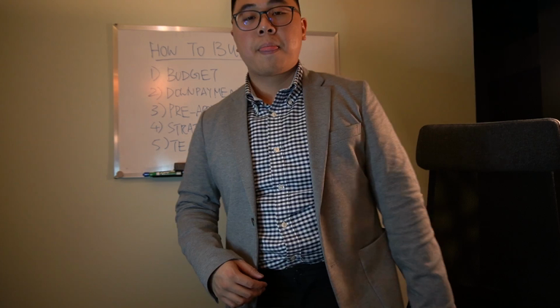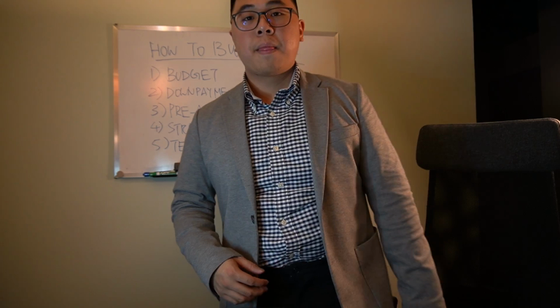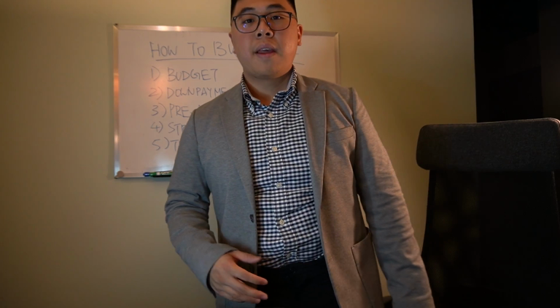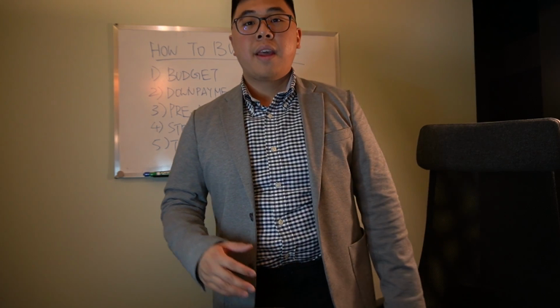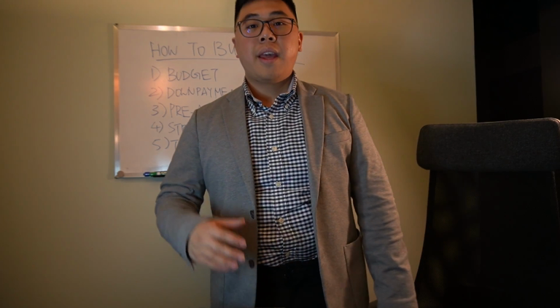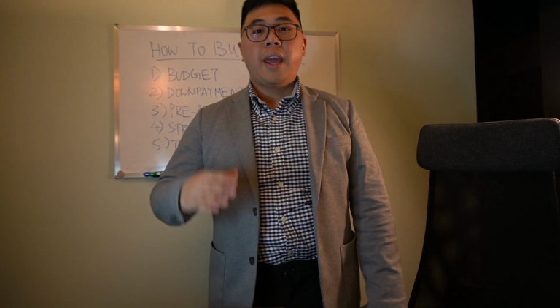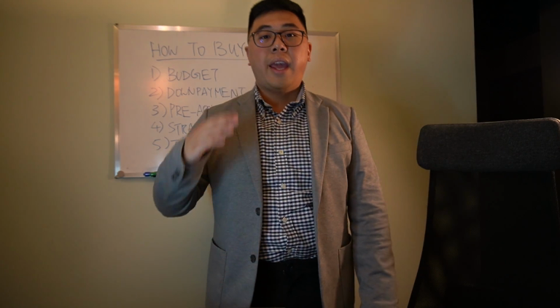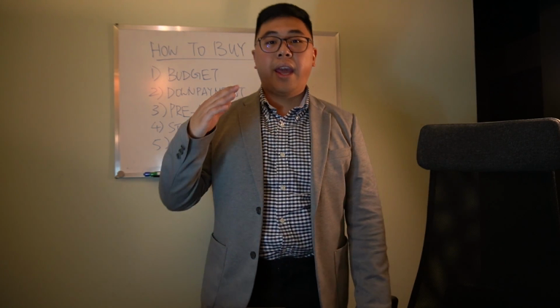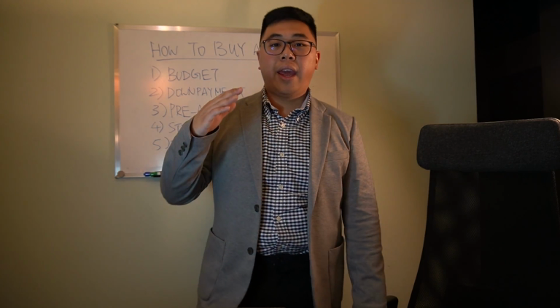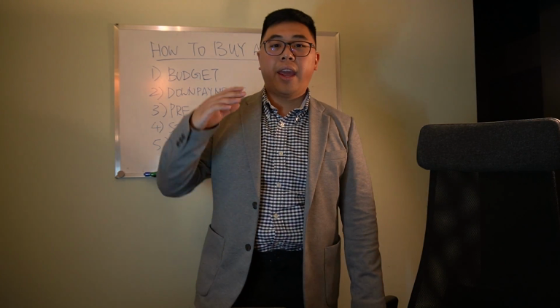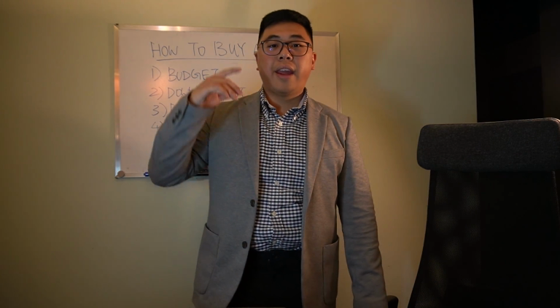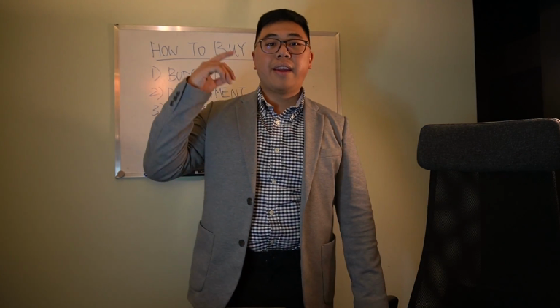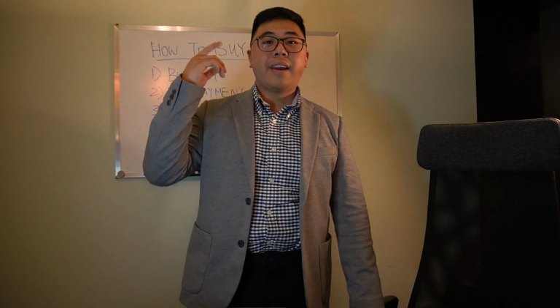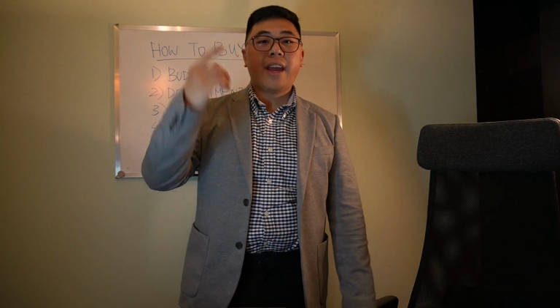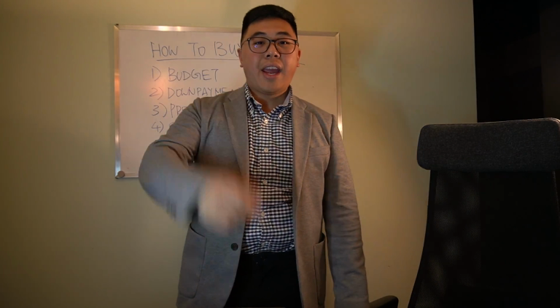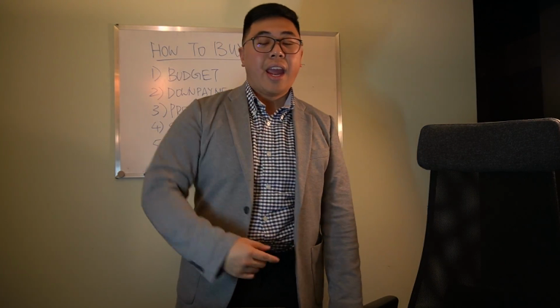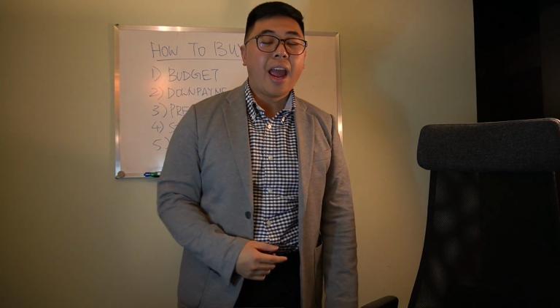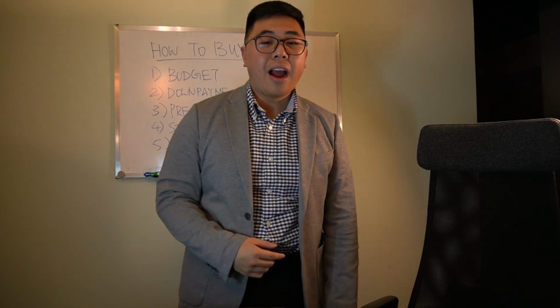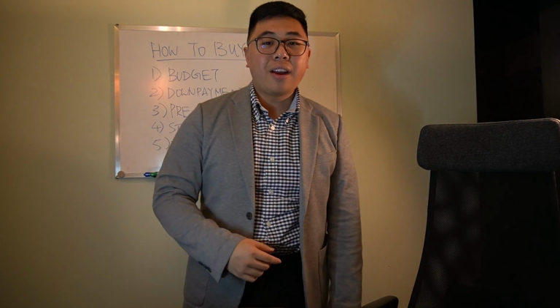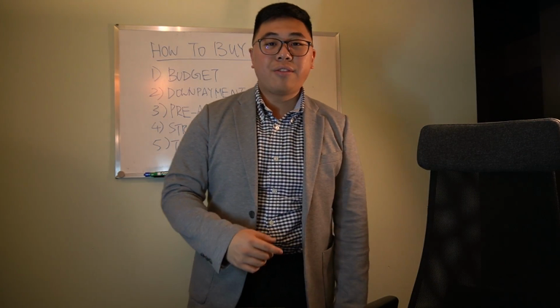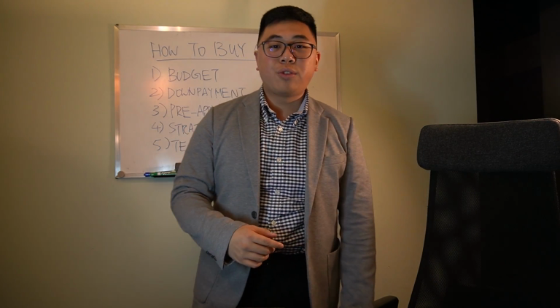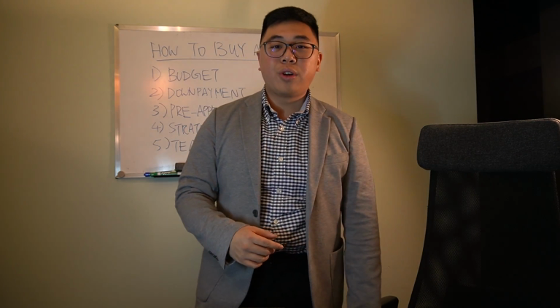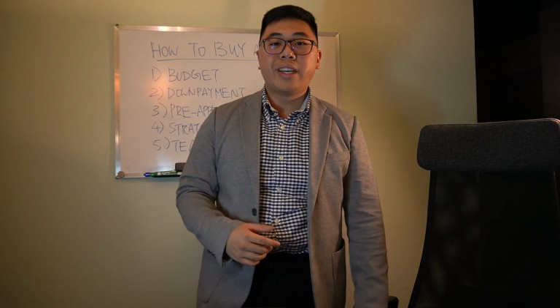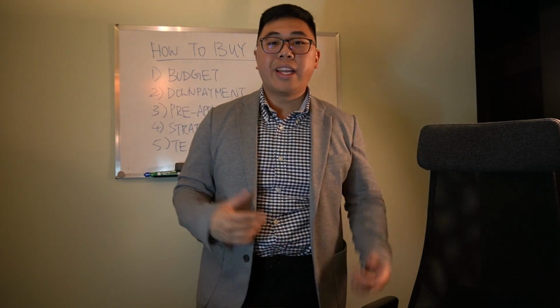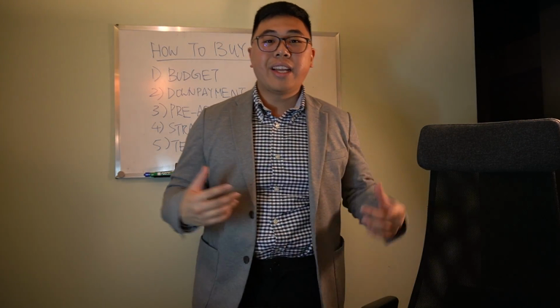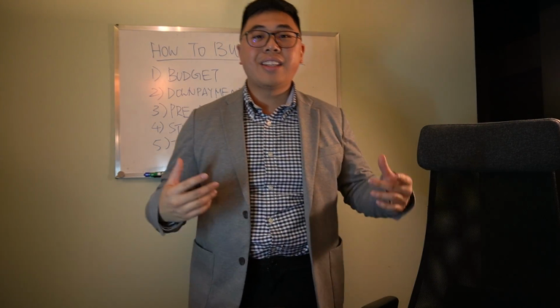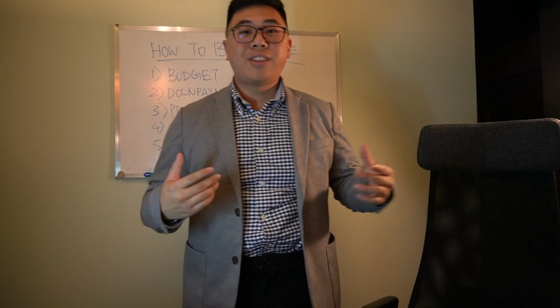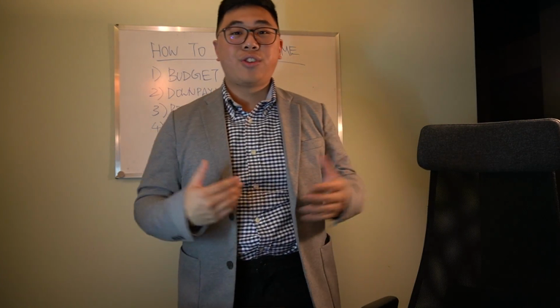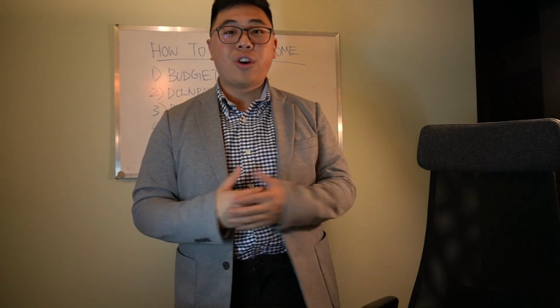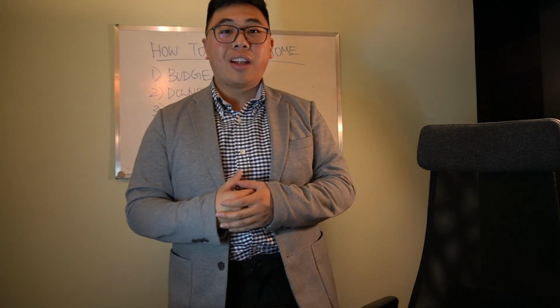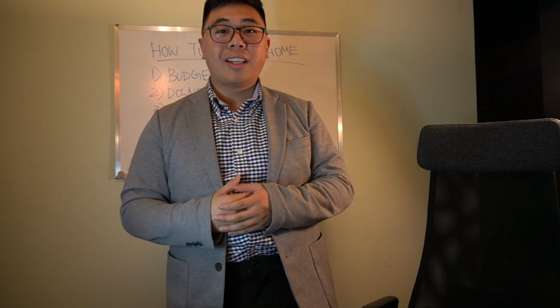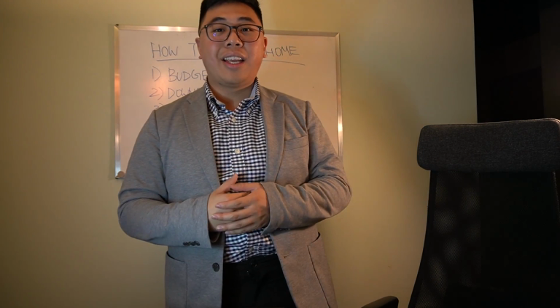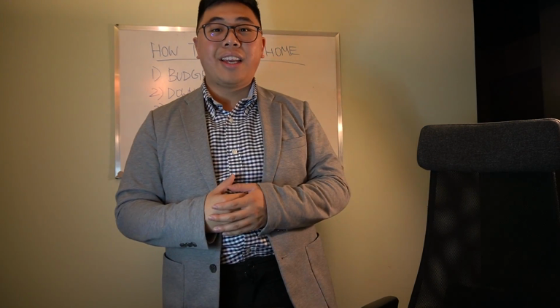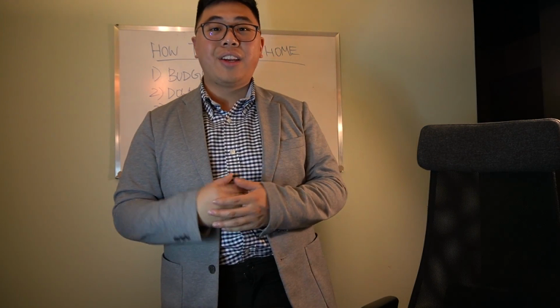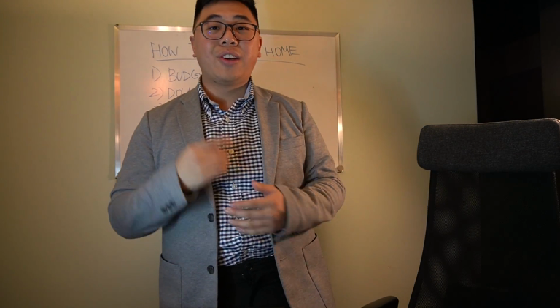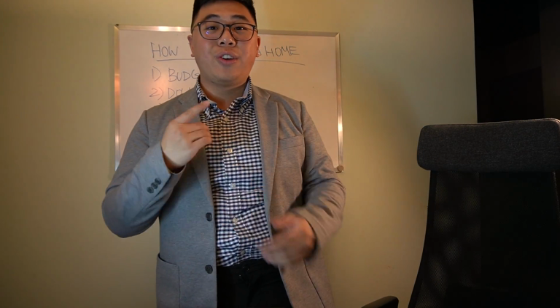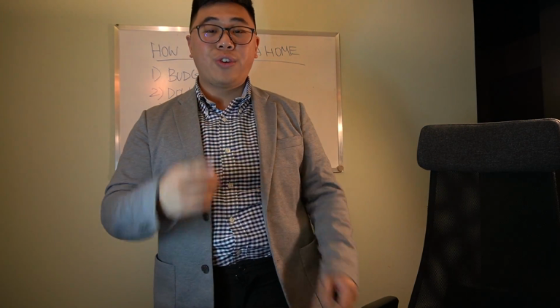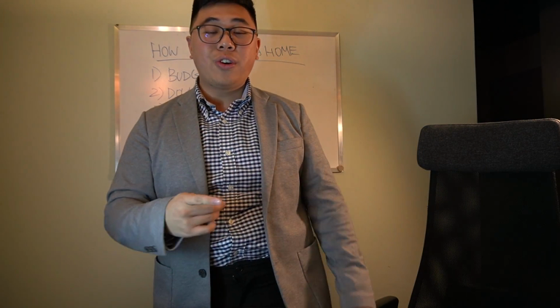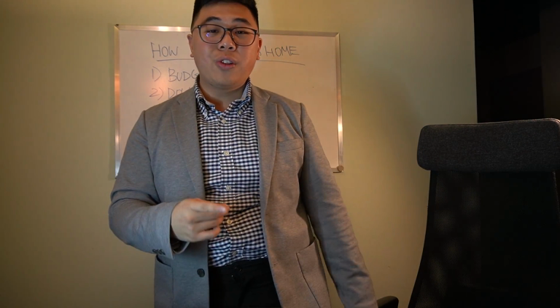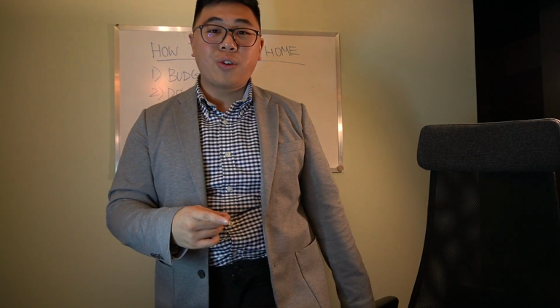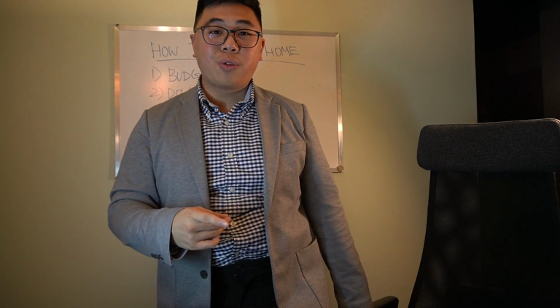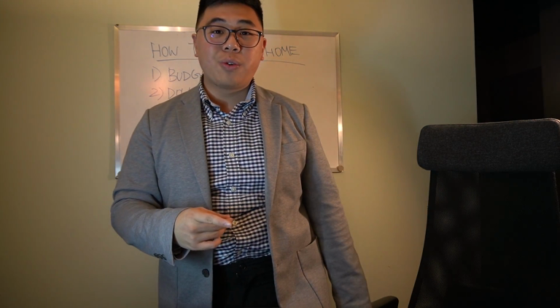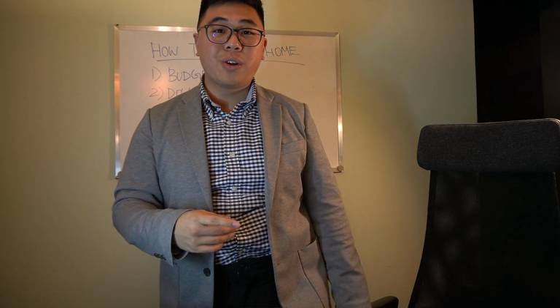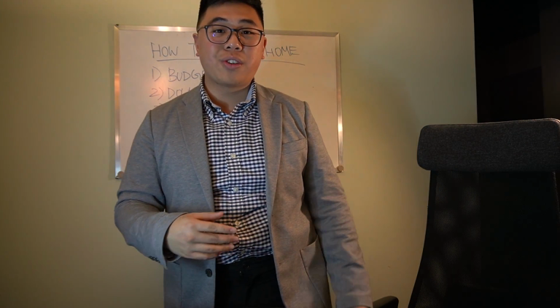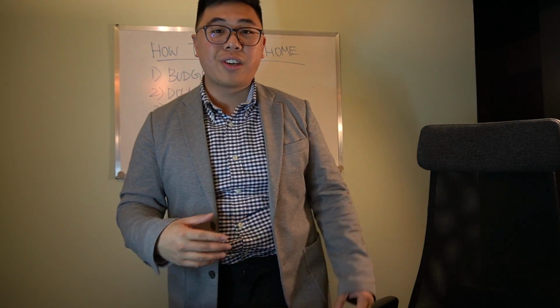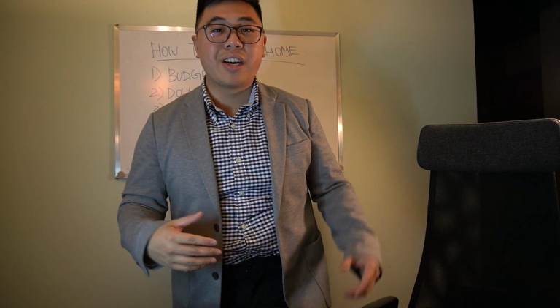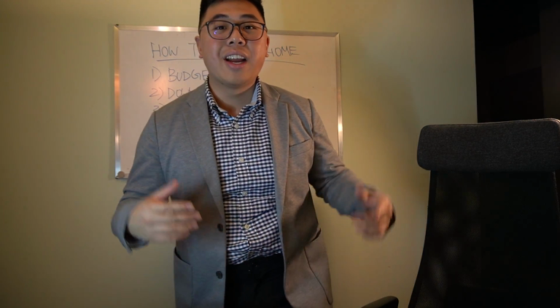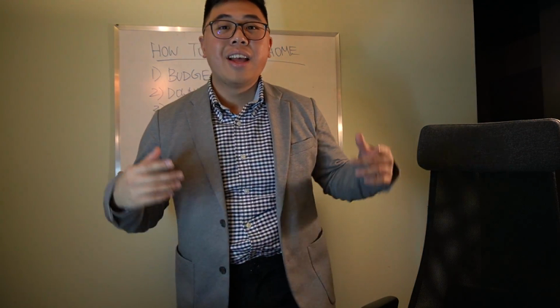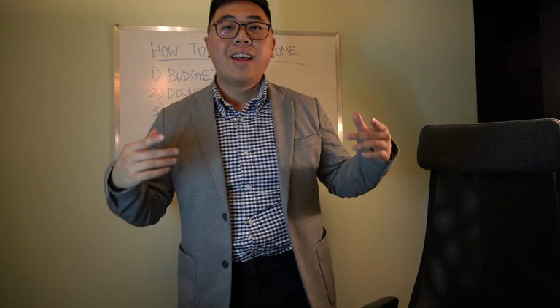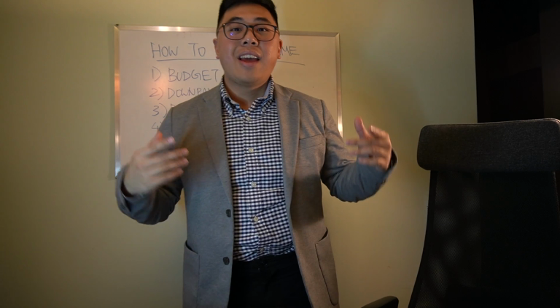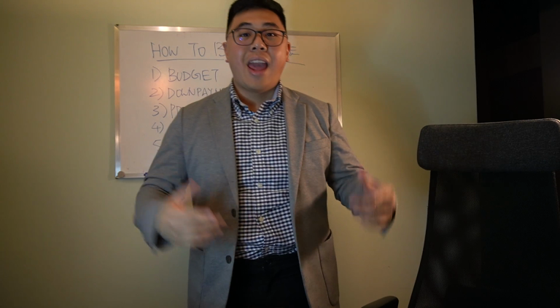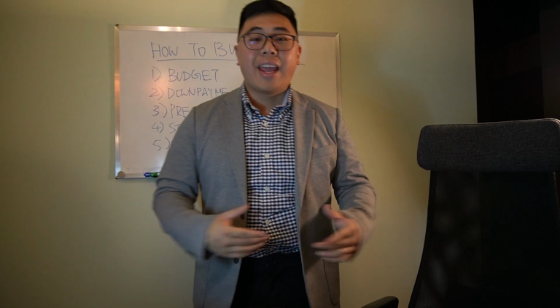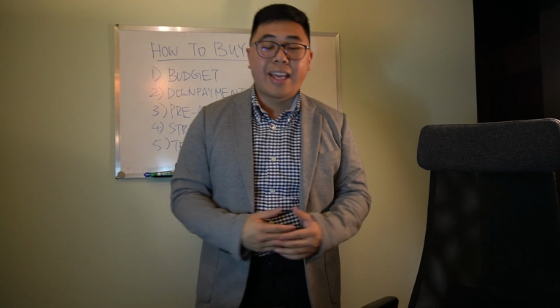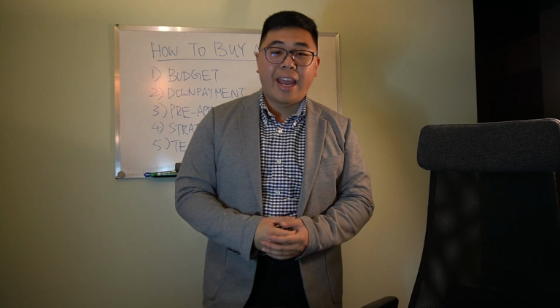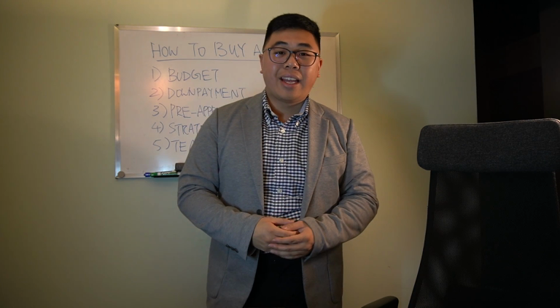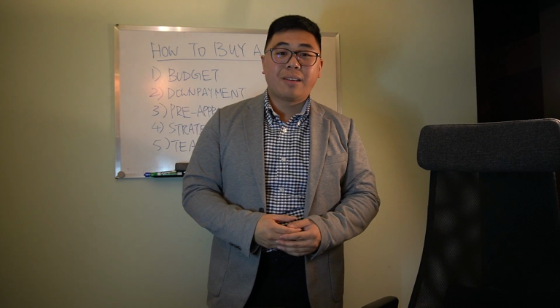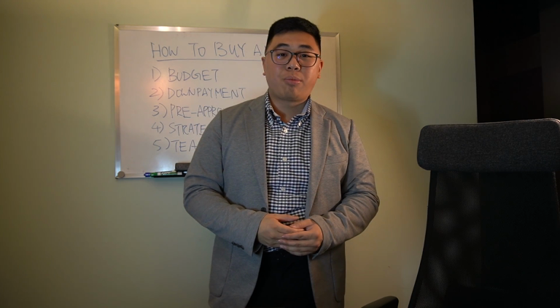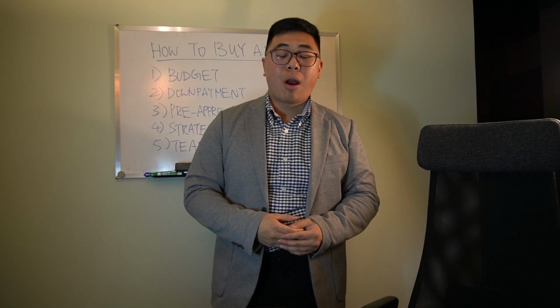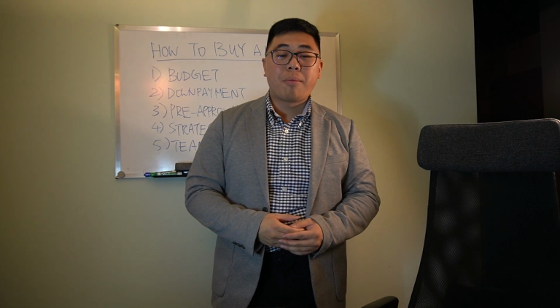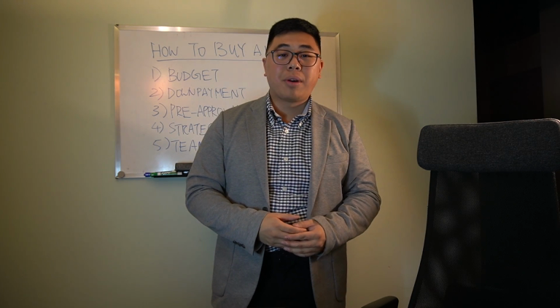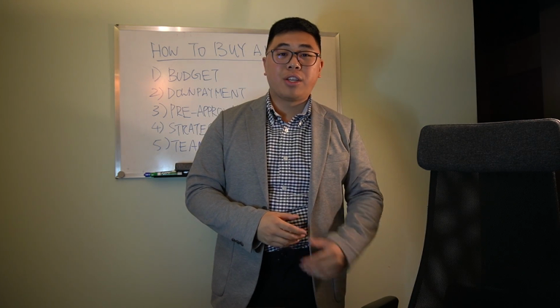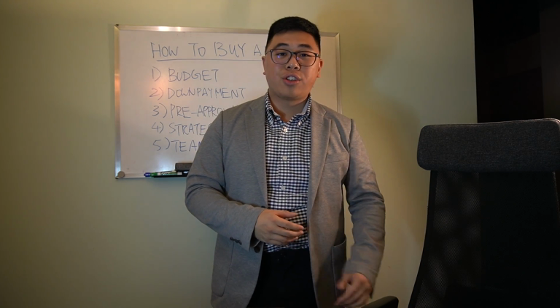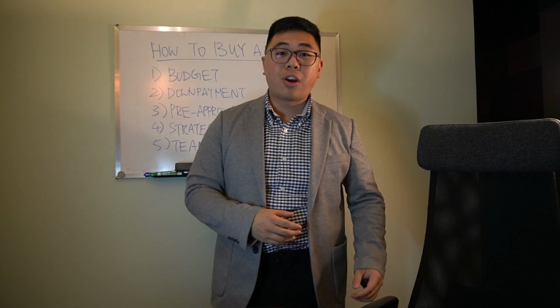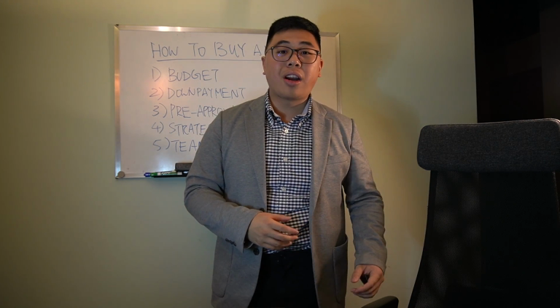Hey, hi everyone. It's John Lee here, your local realtor, aka The Property Shark.